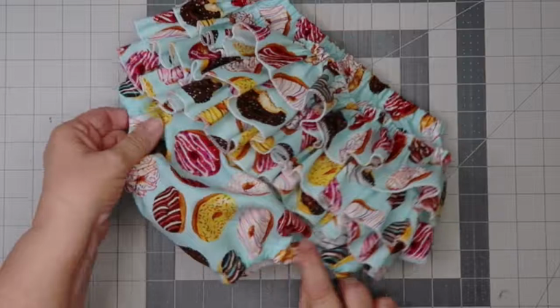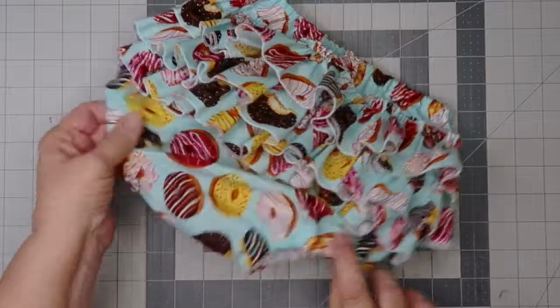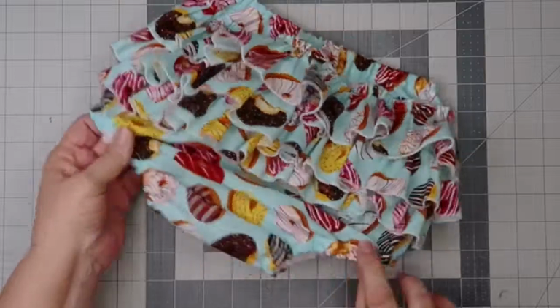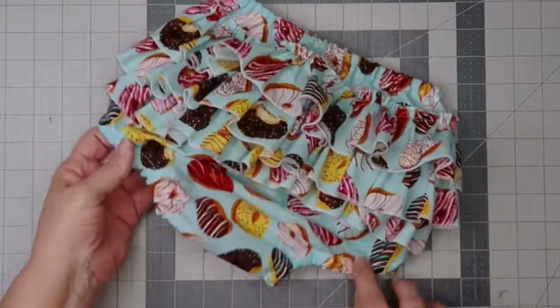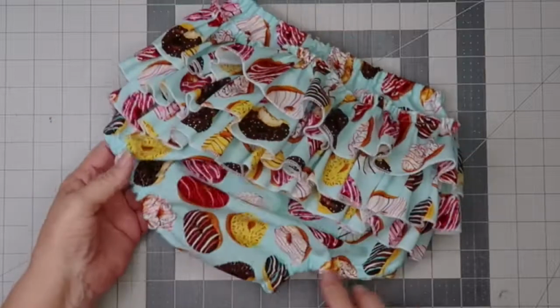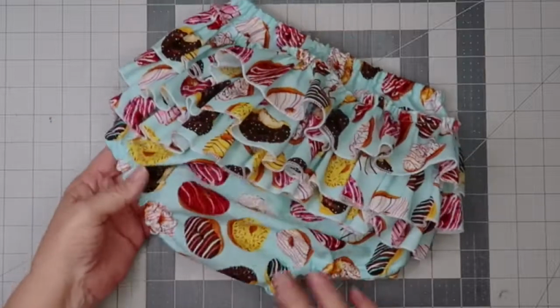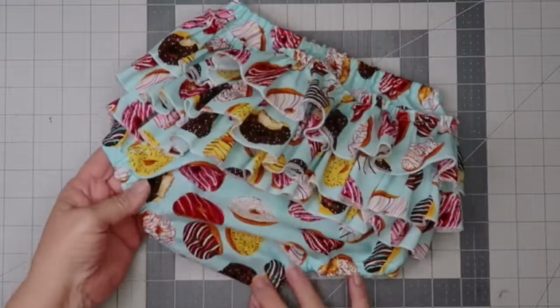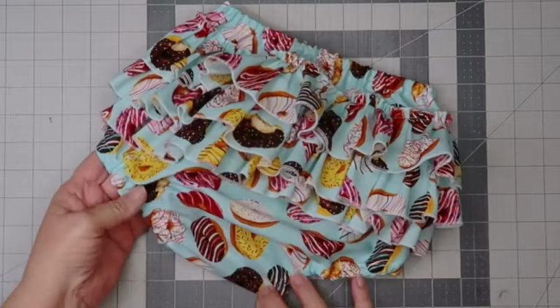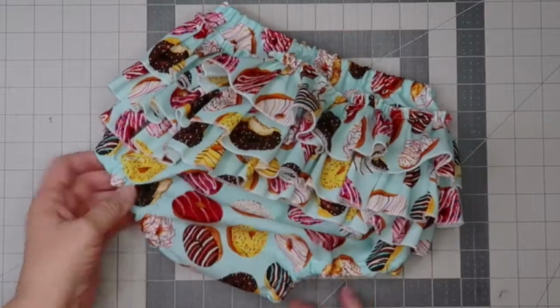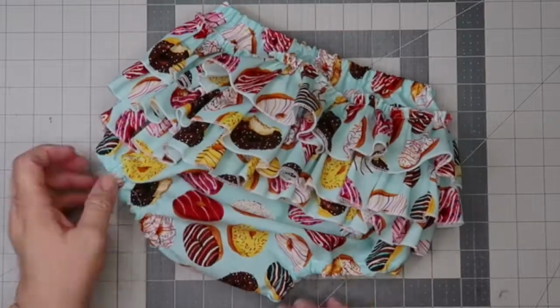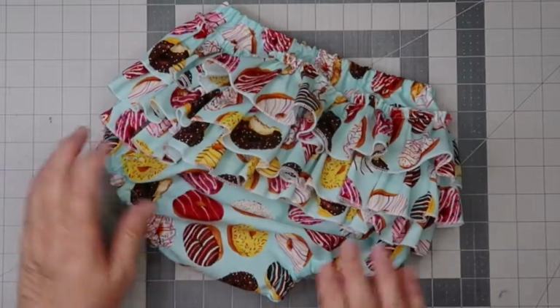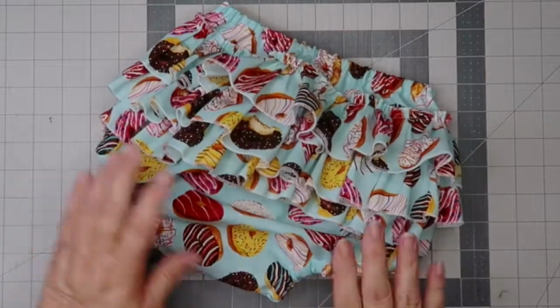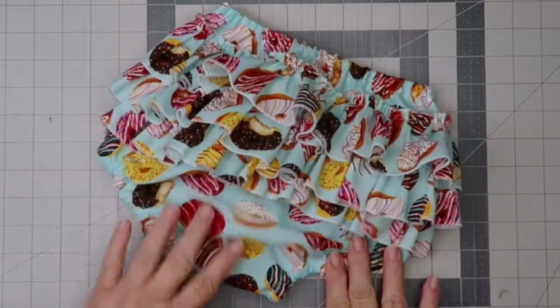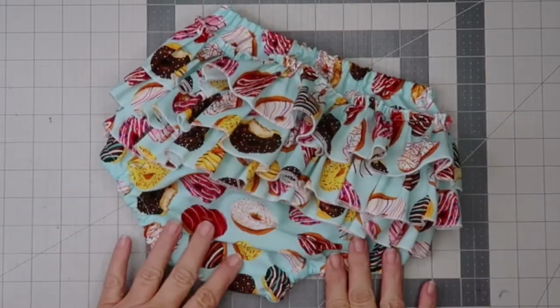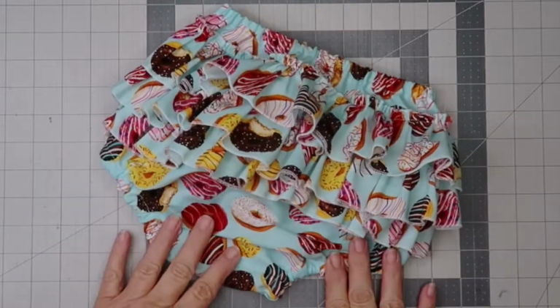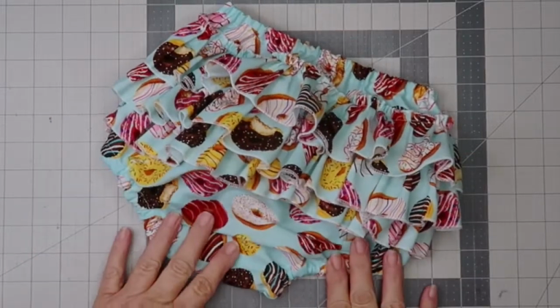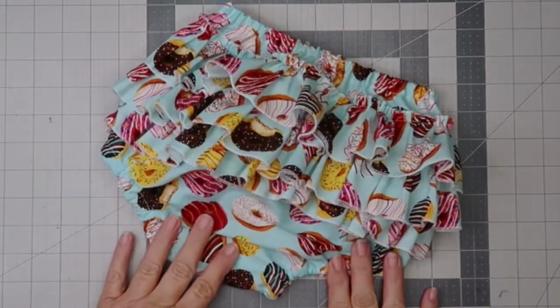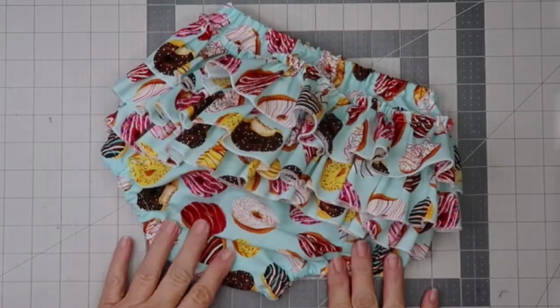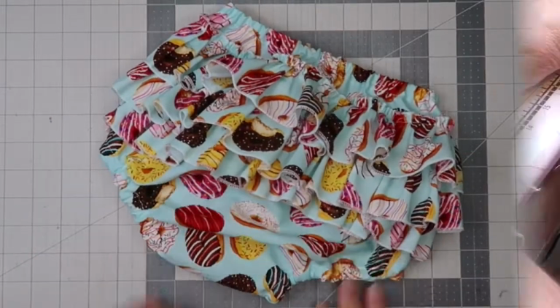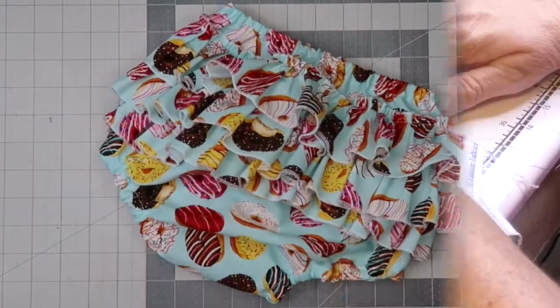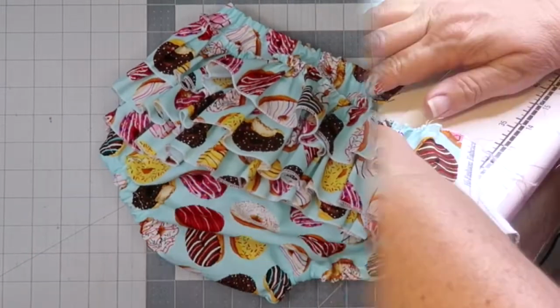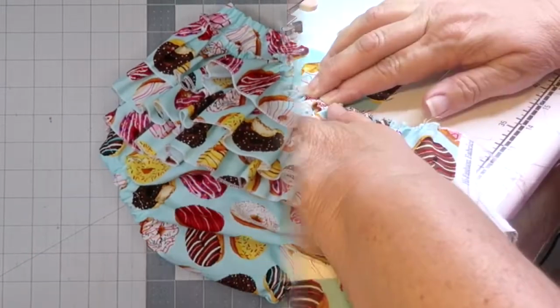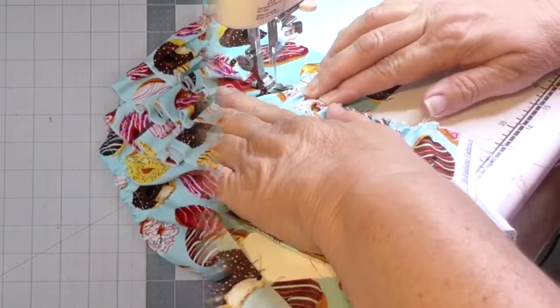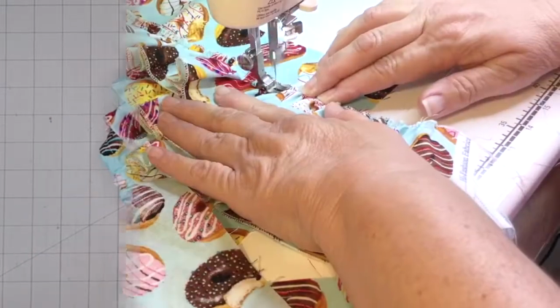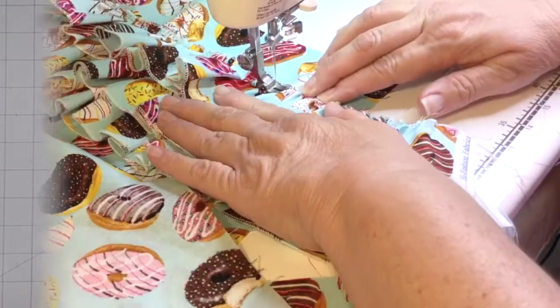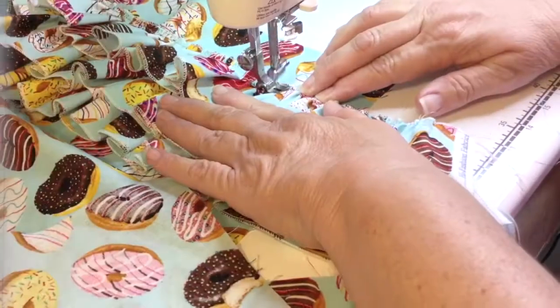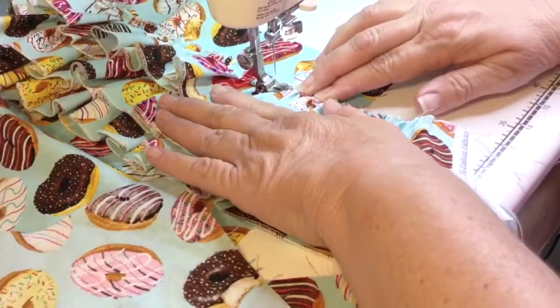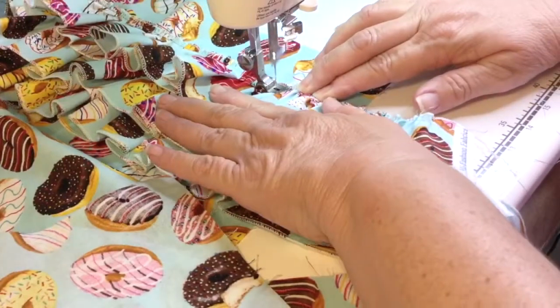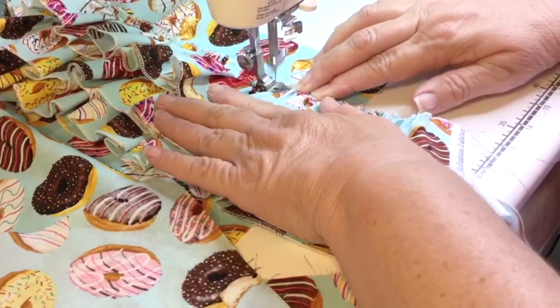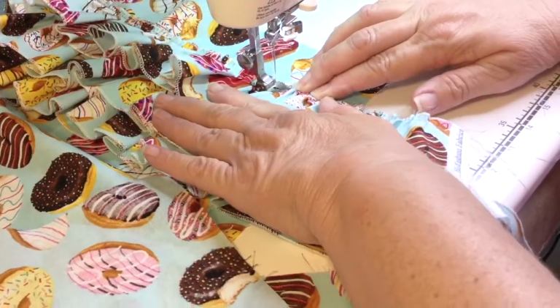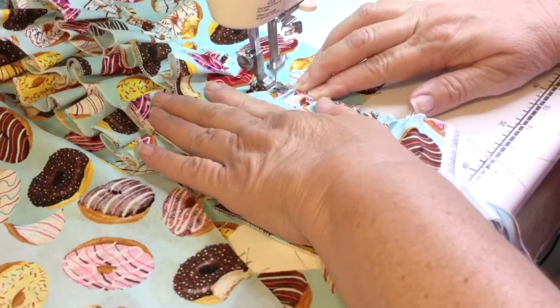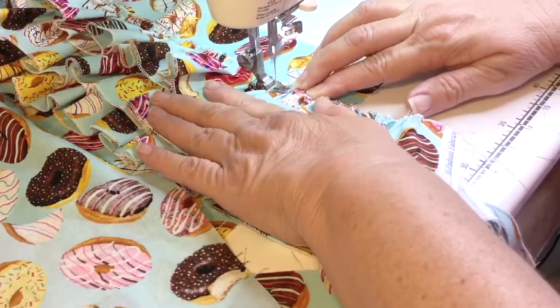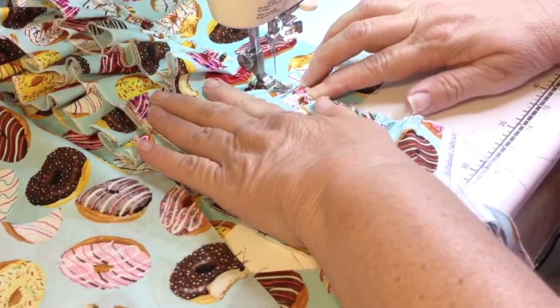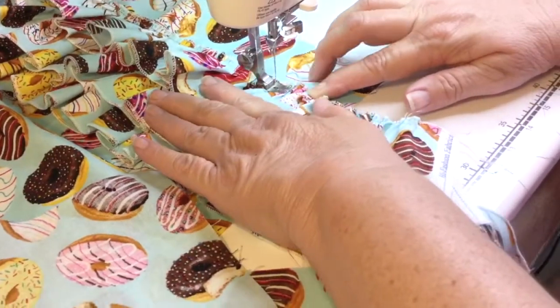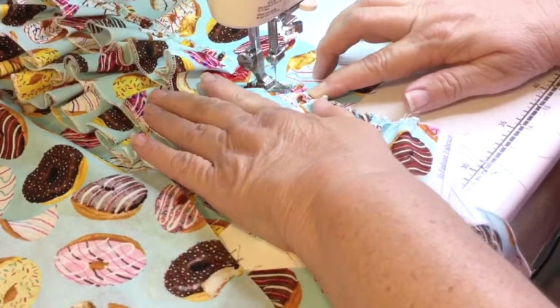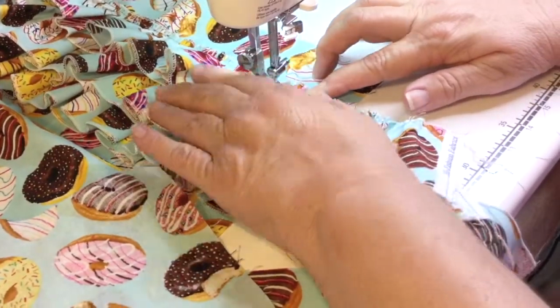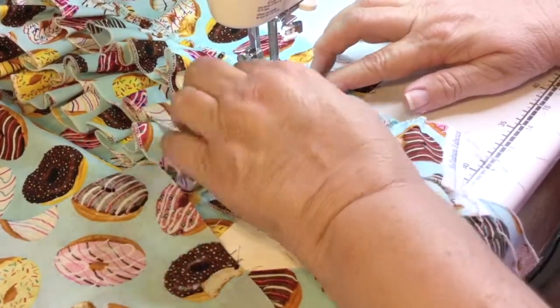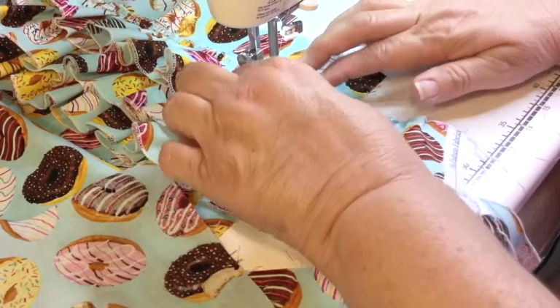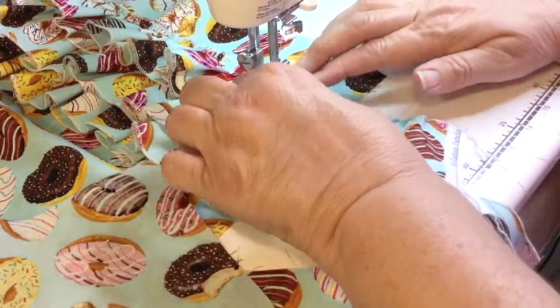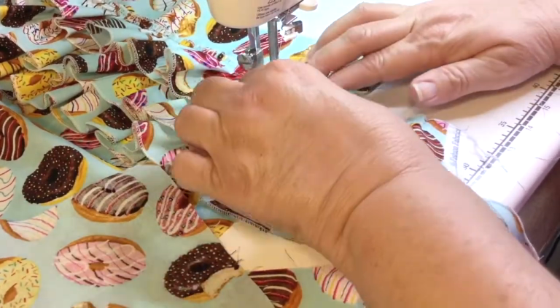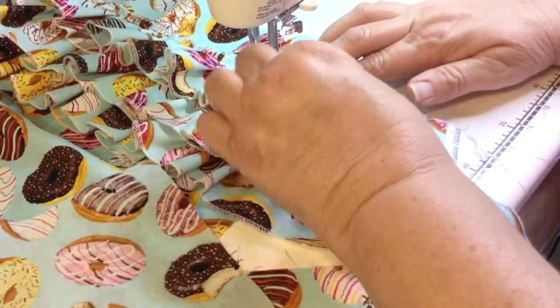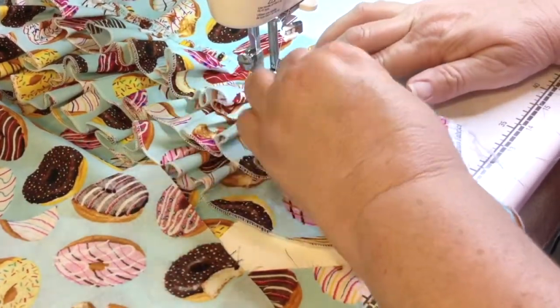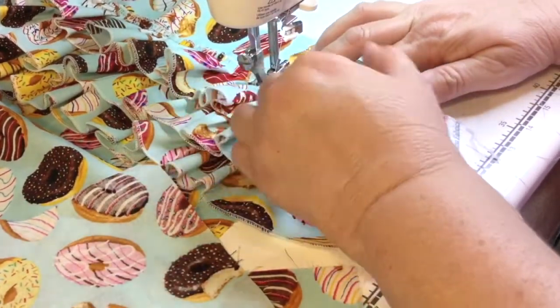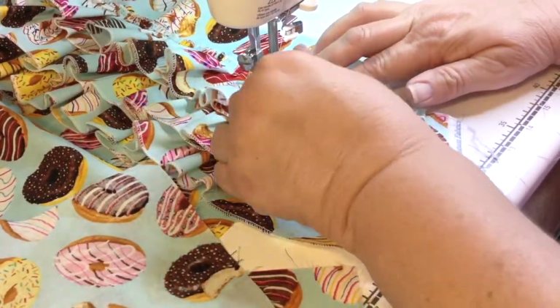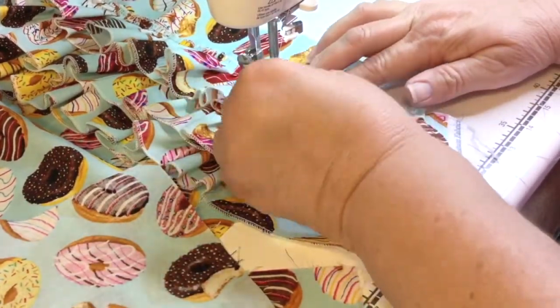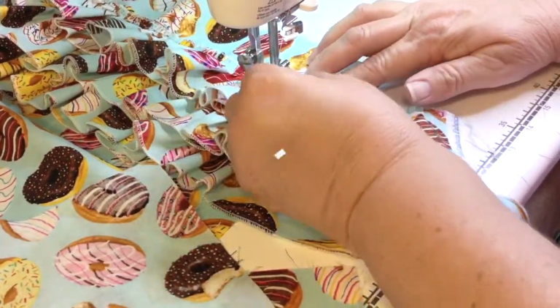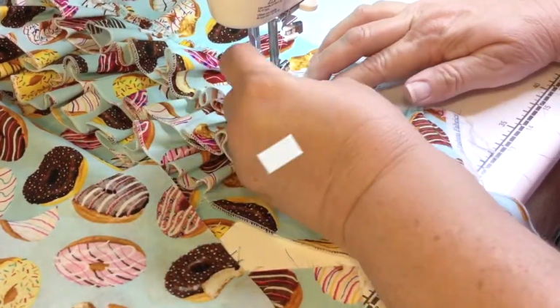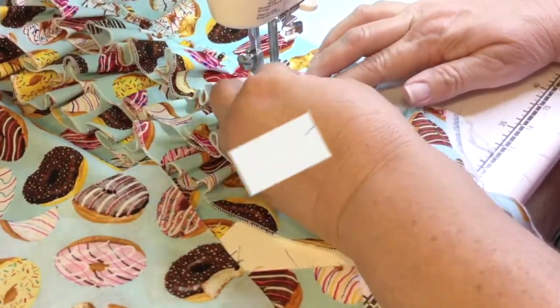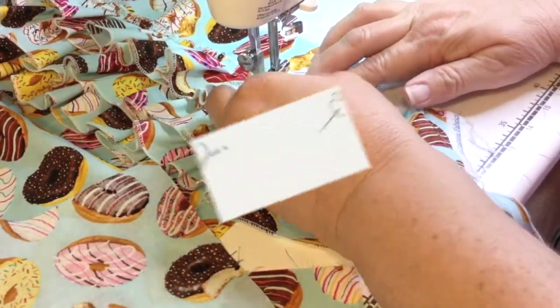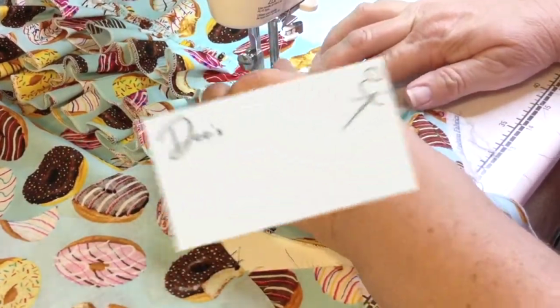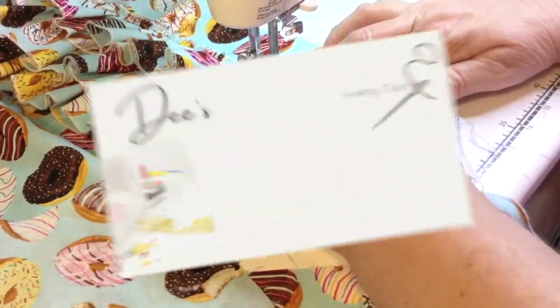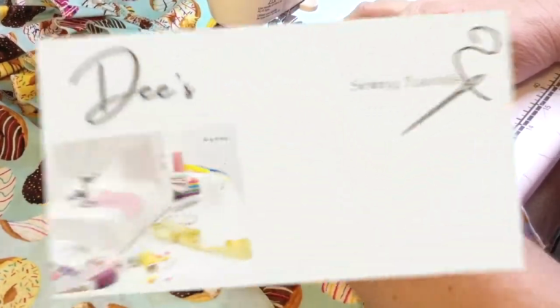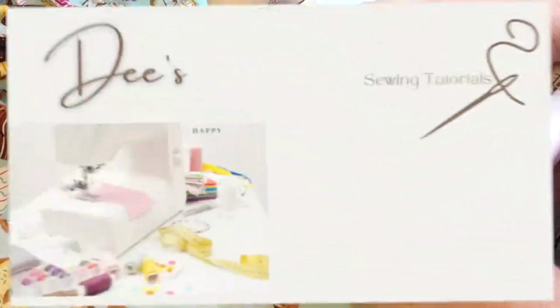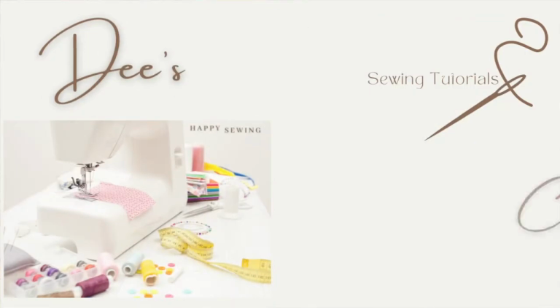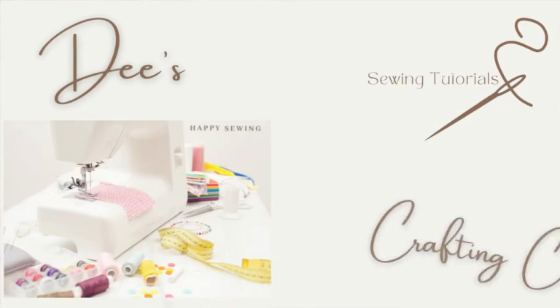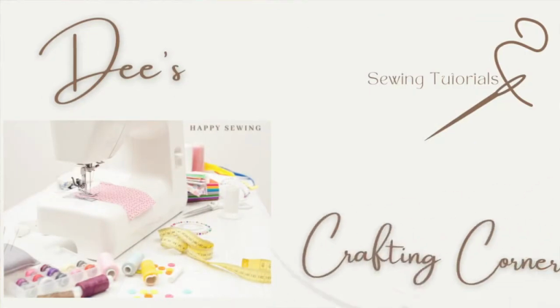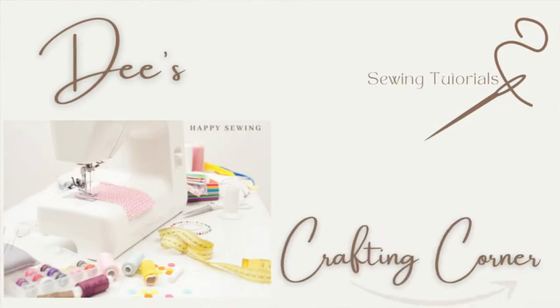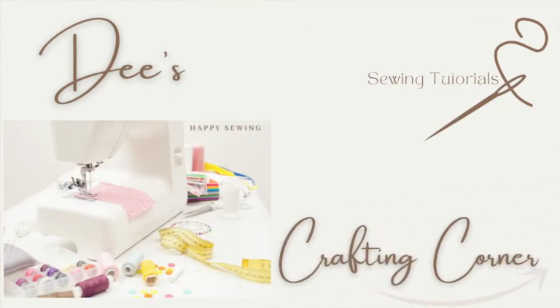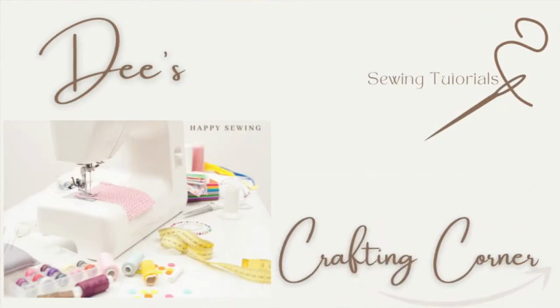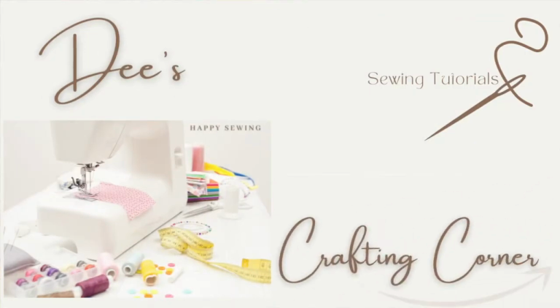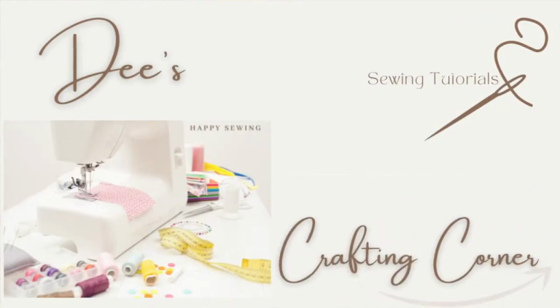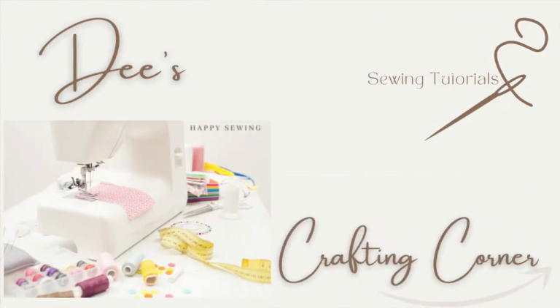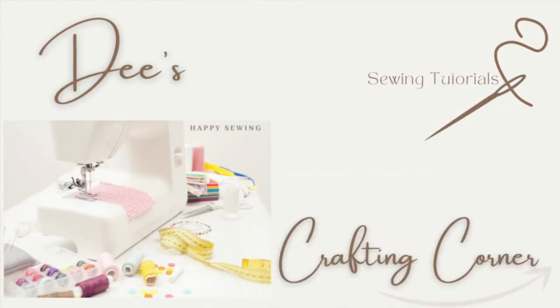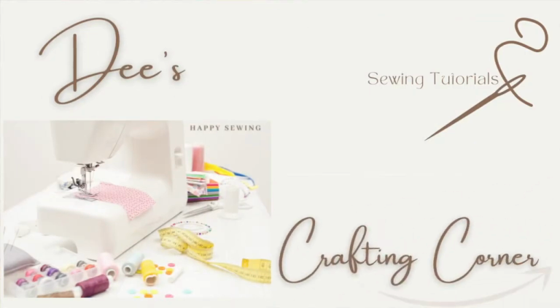Hi everybody and welcome to my channel. Today we're making a ruffled diaper cover. So let's get started.